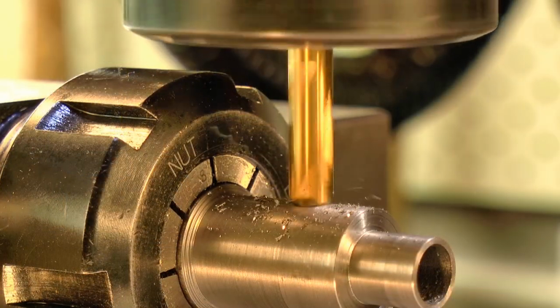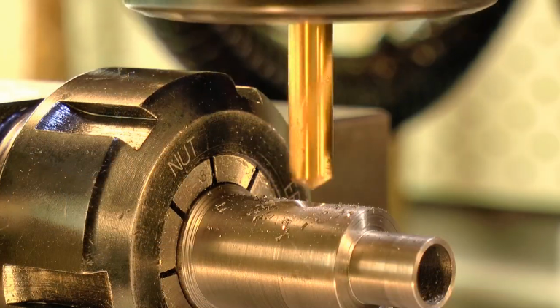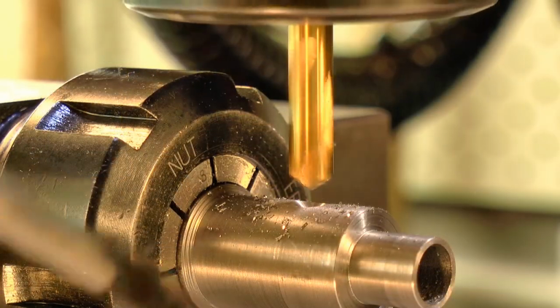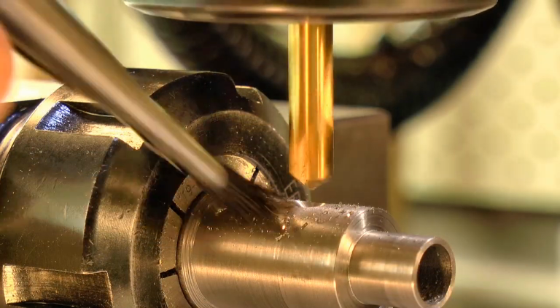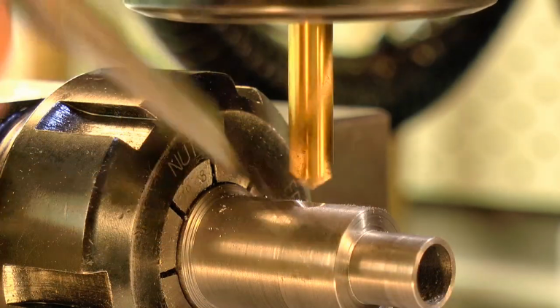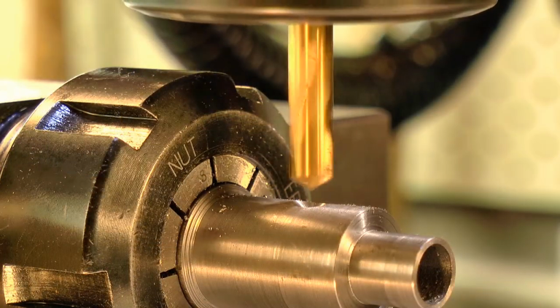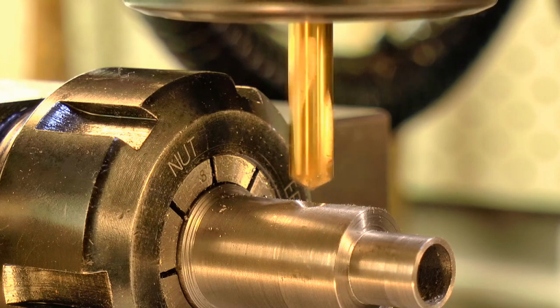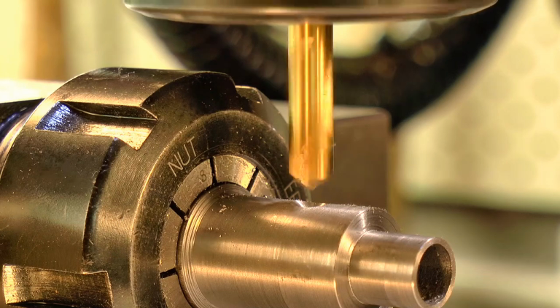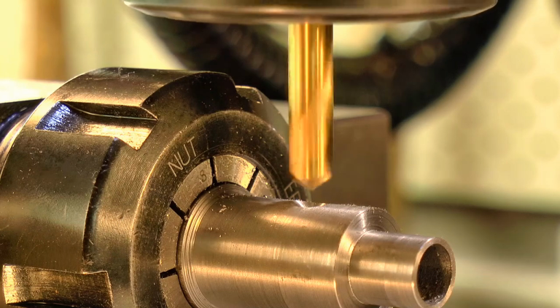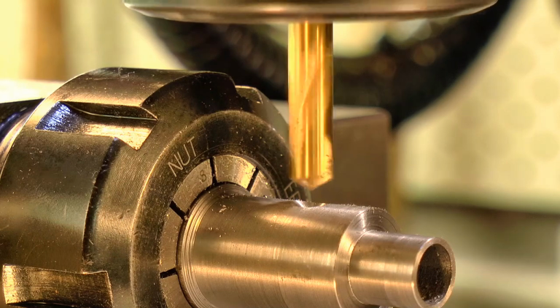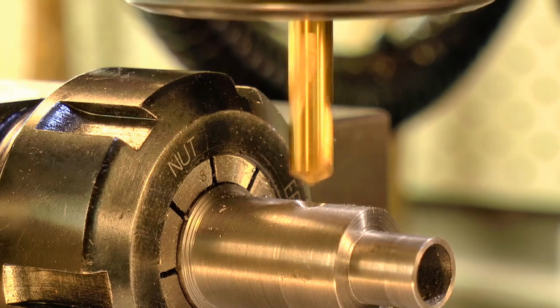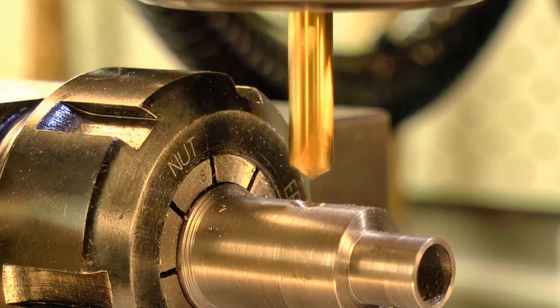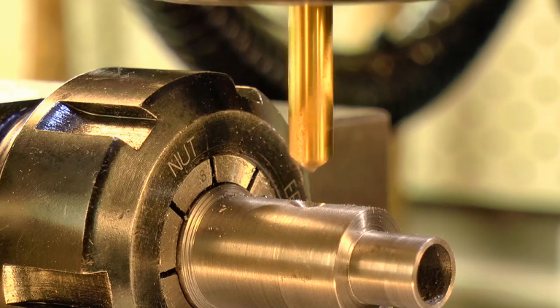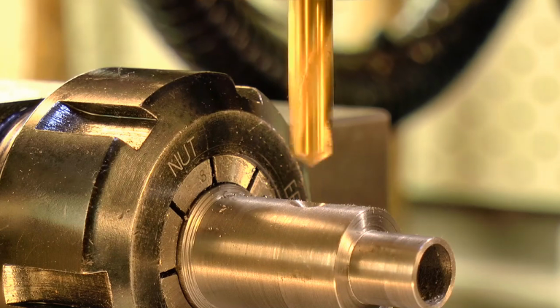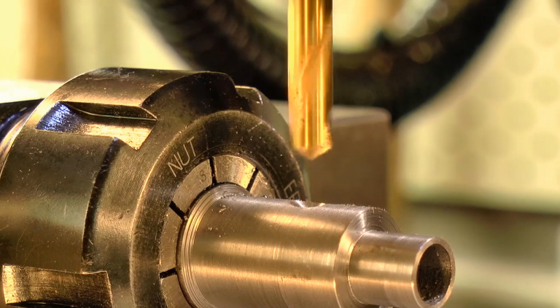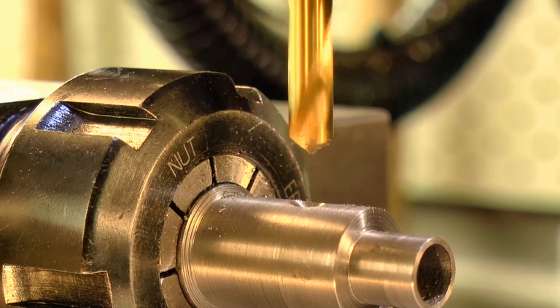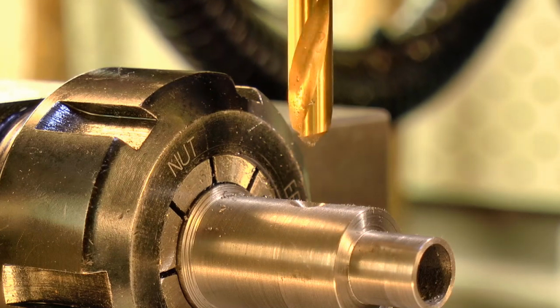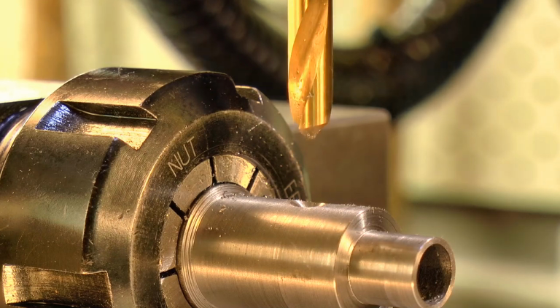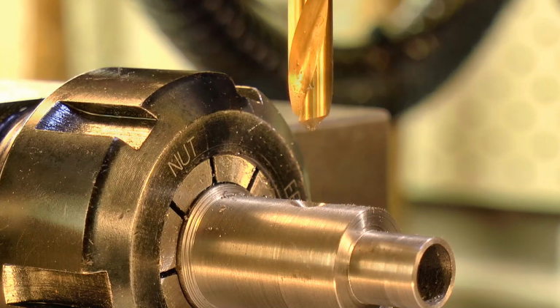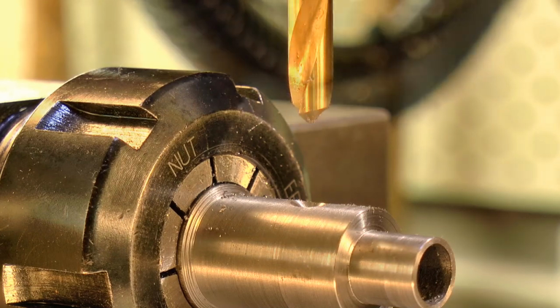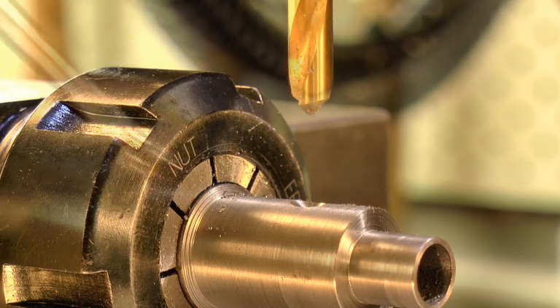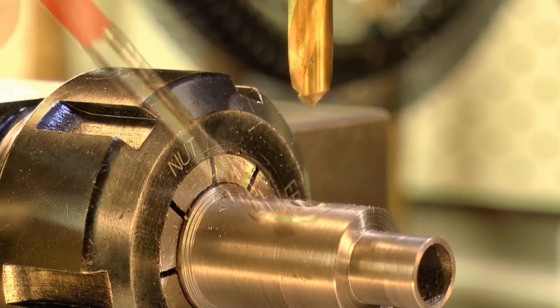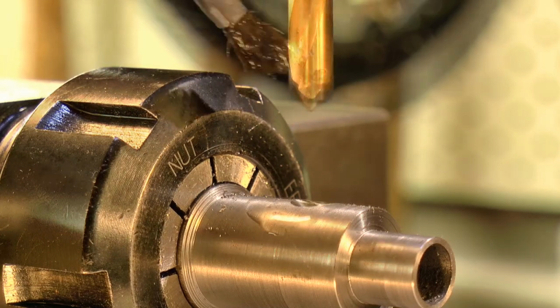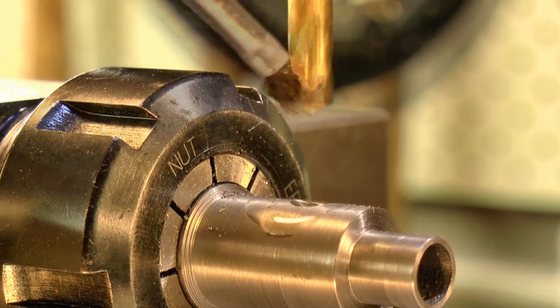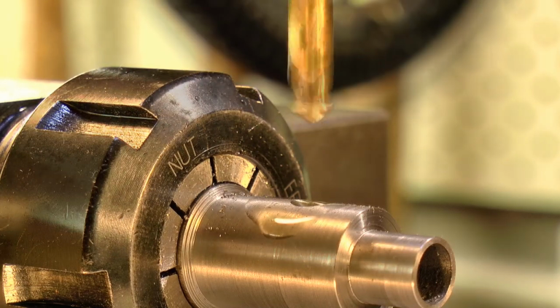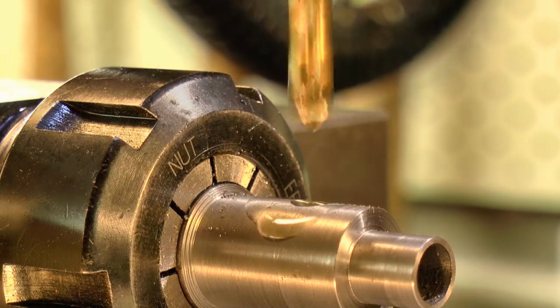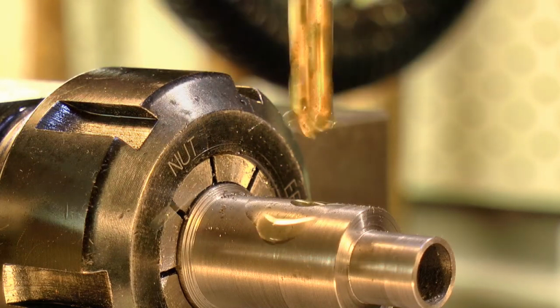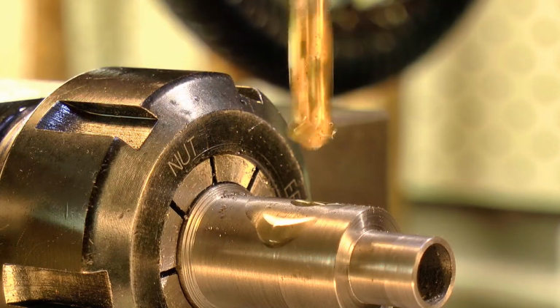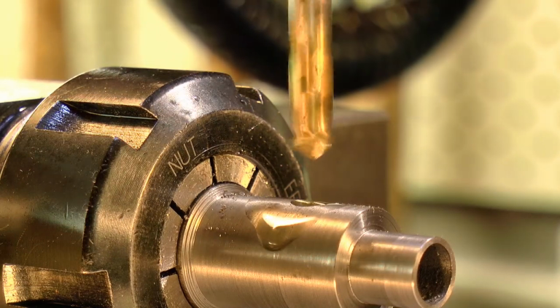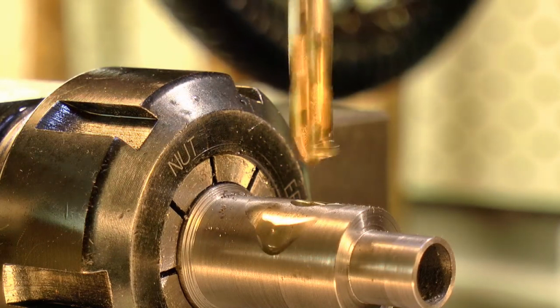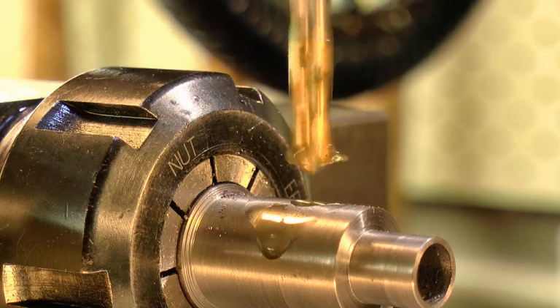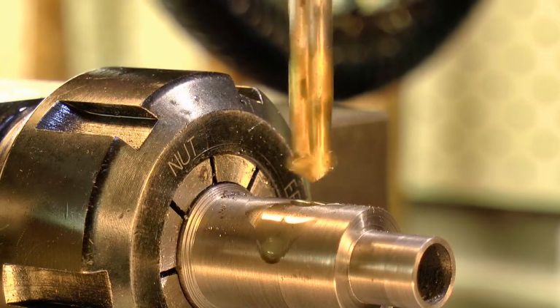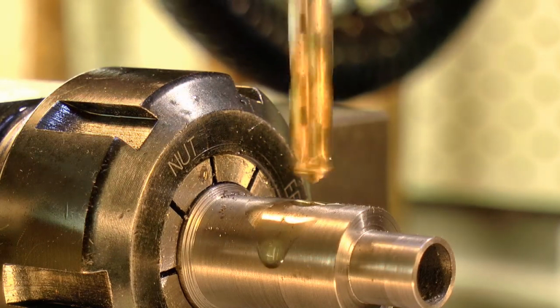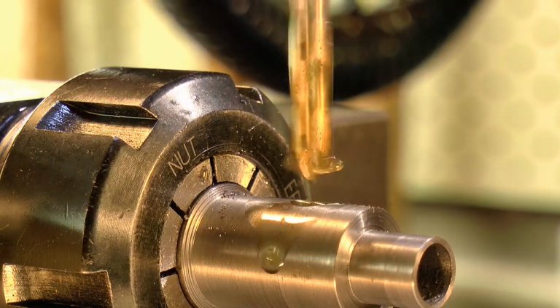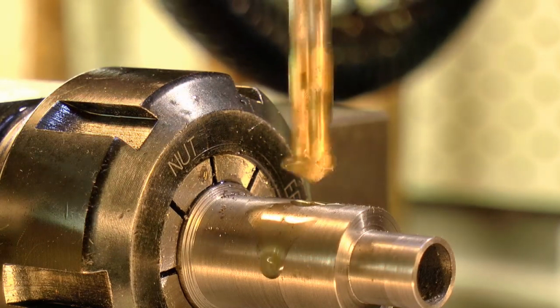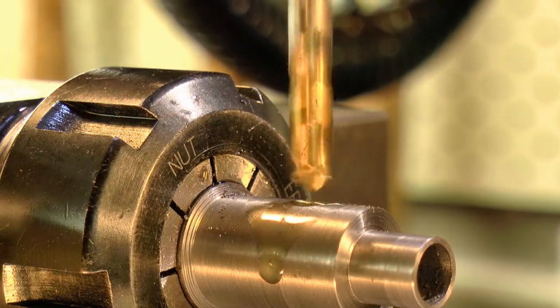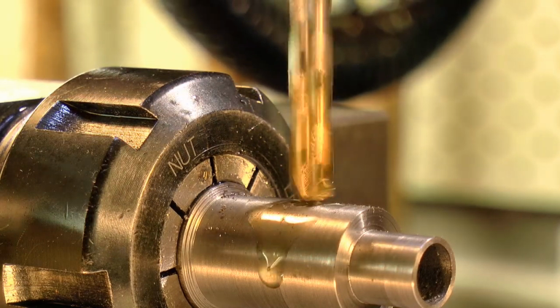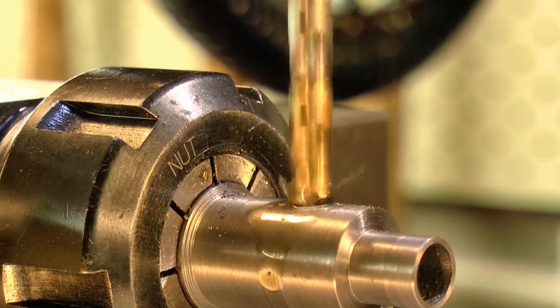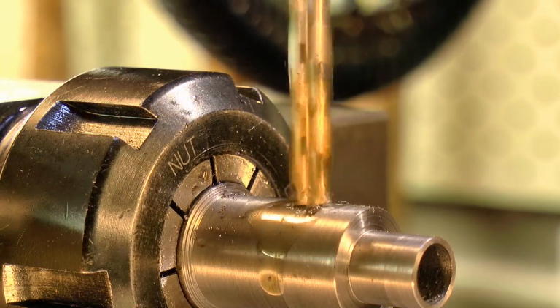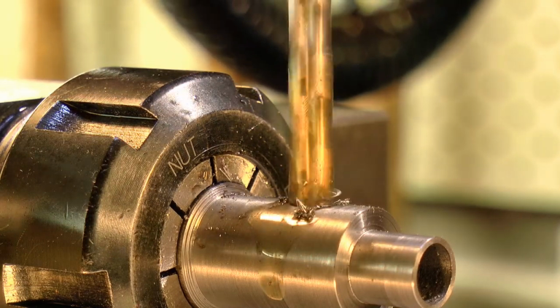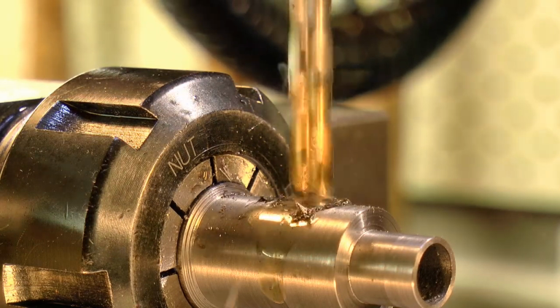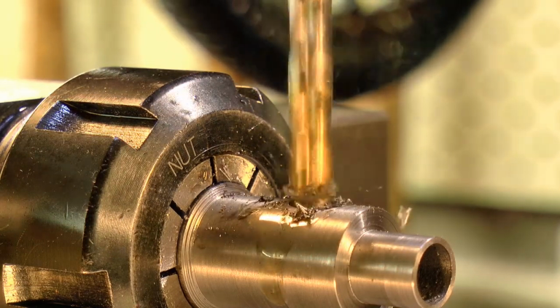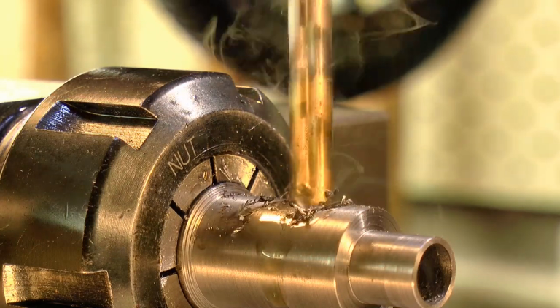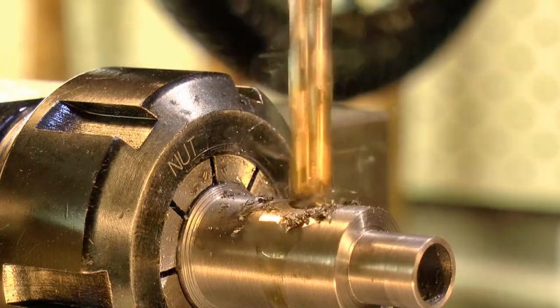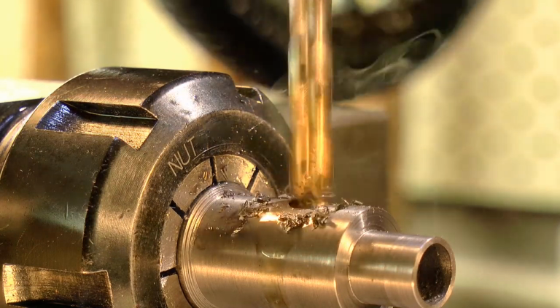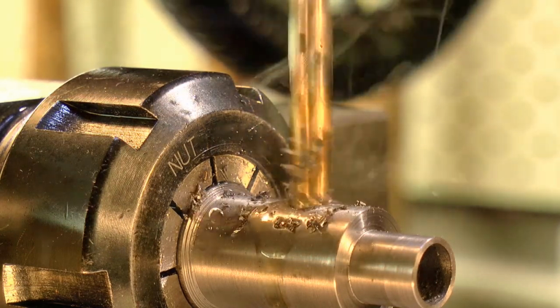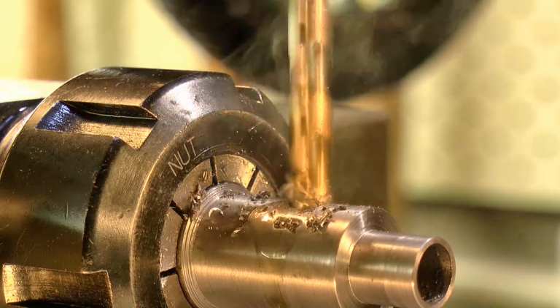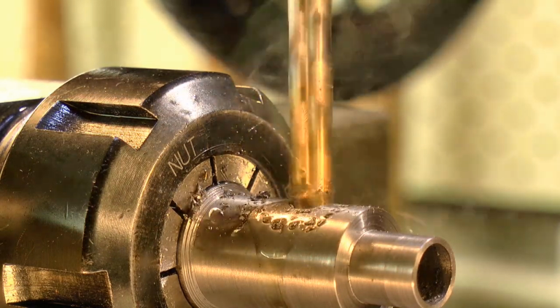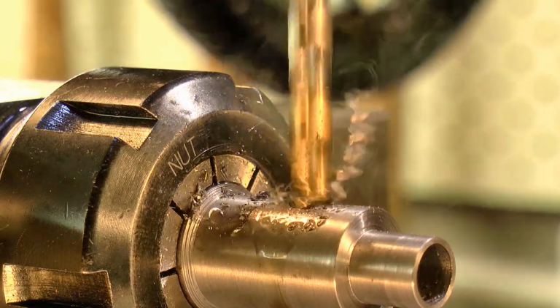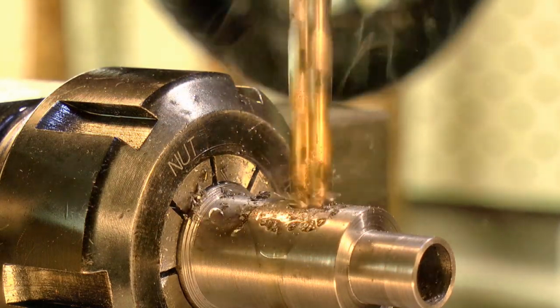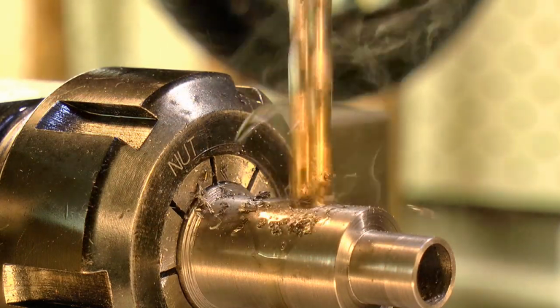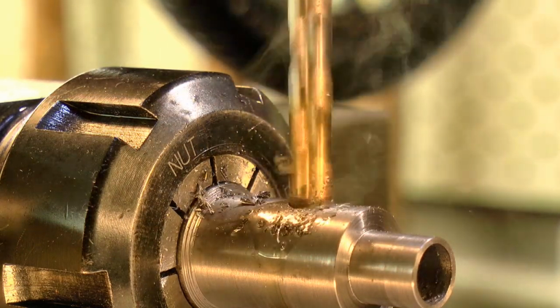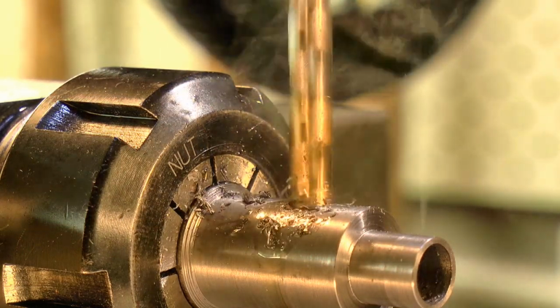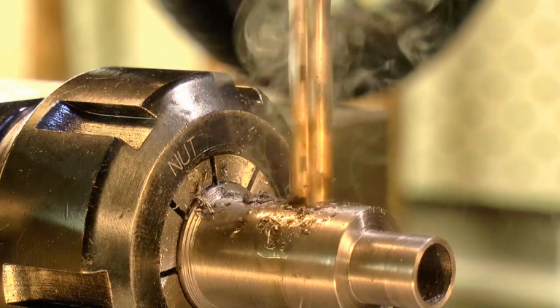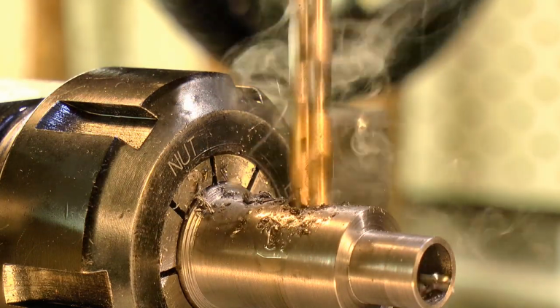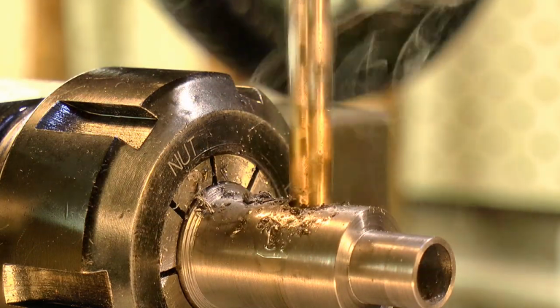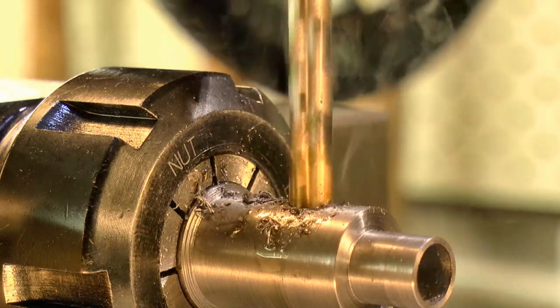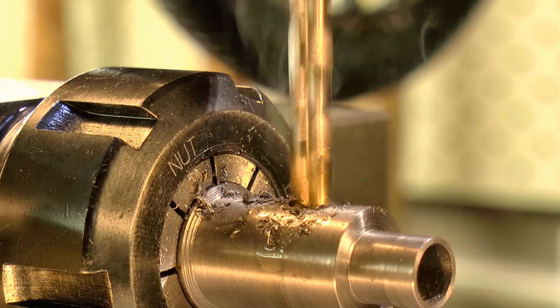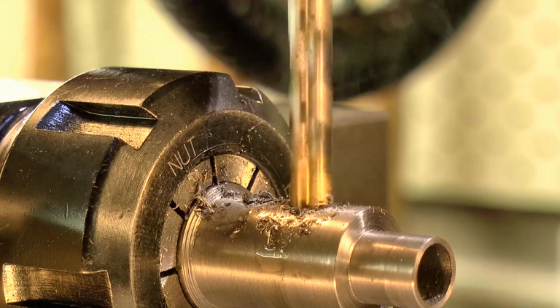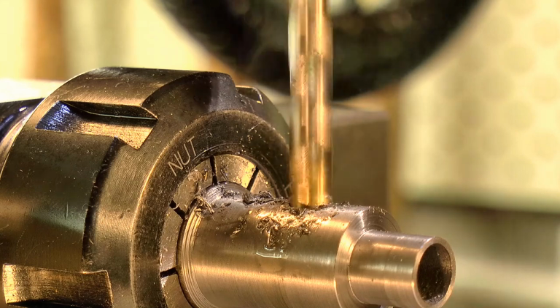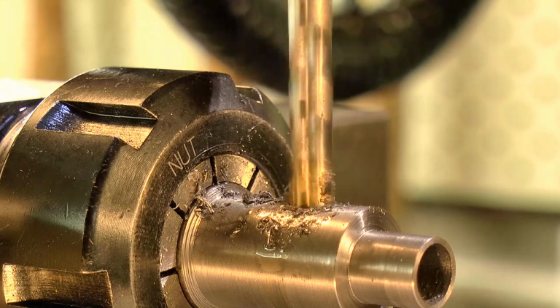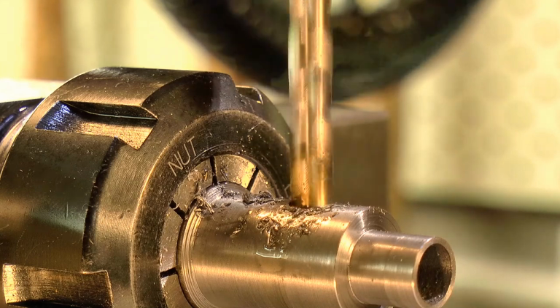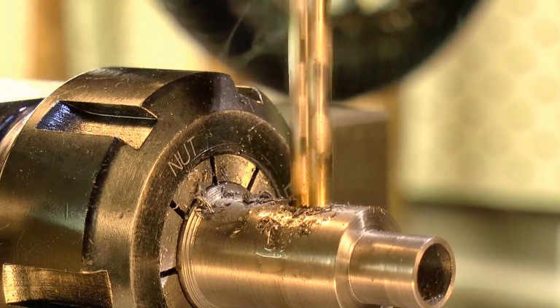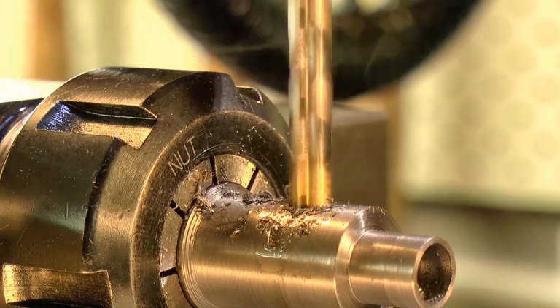I wanted this hole to have a good surface finish, so although I started the hole with a twist drill, I did the final sizing with an end mill.